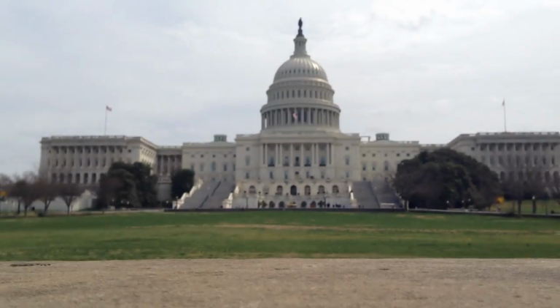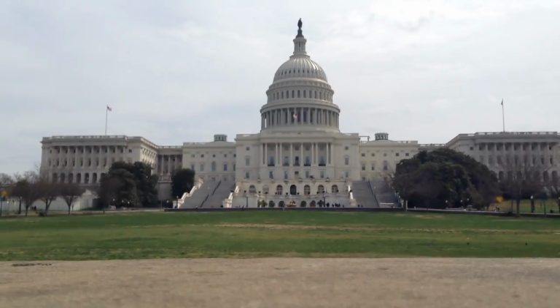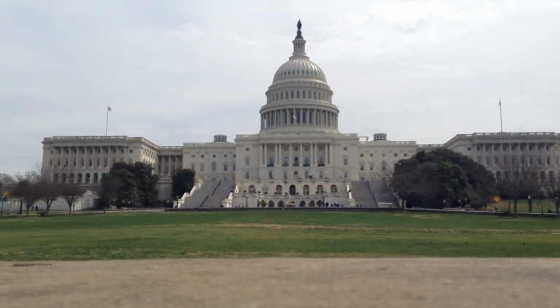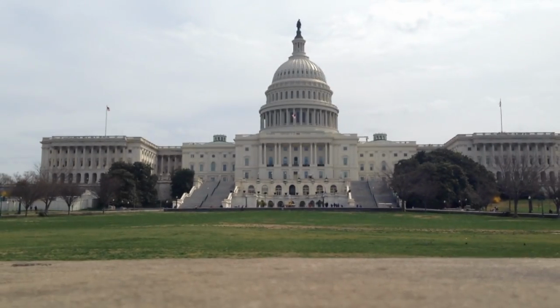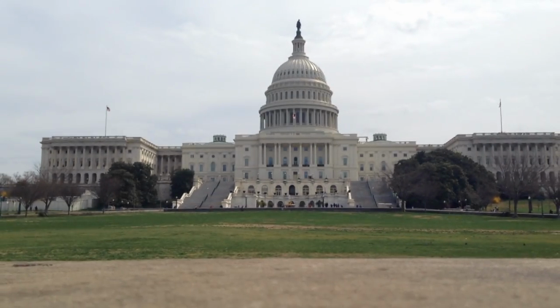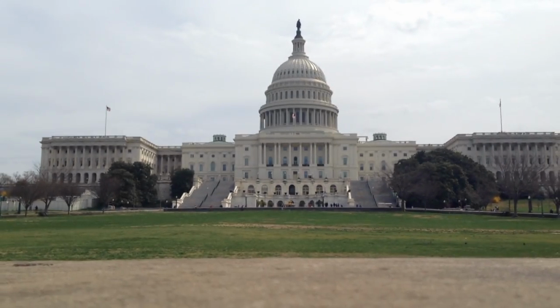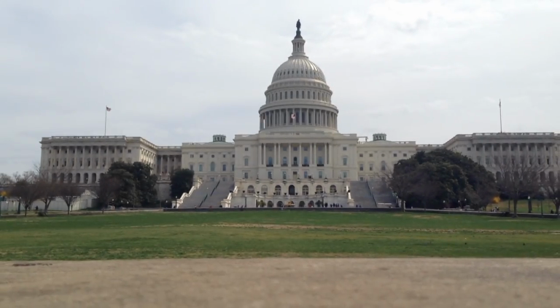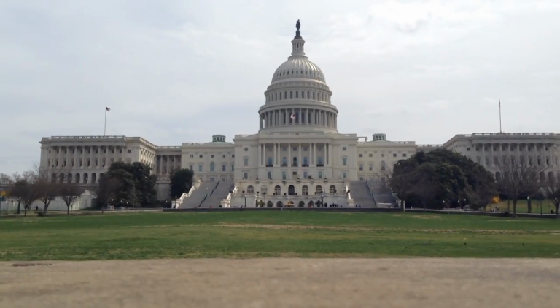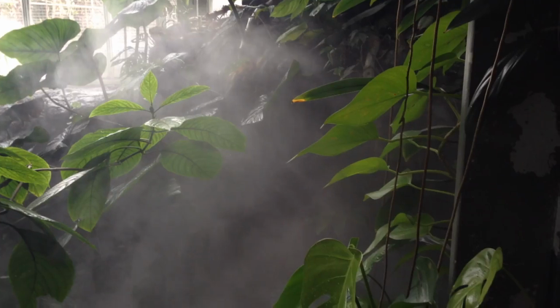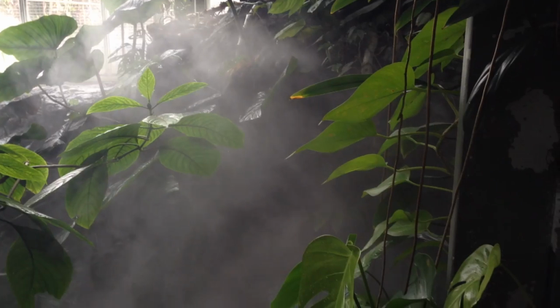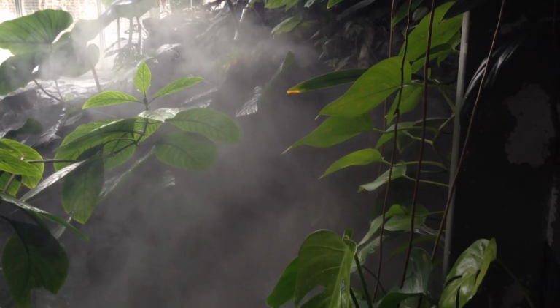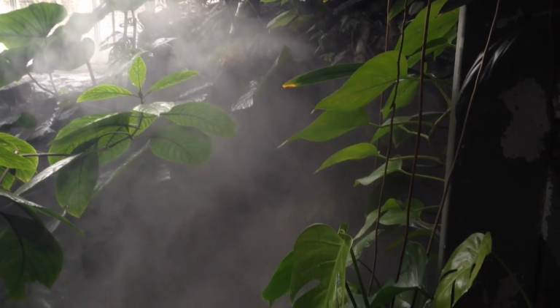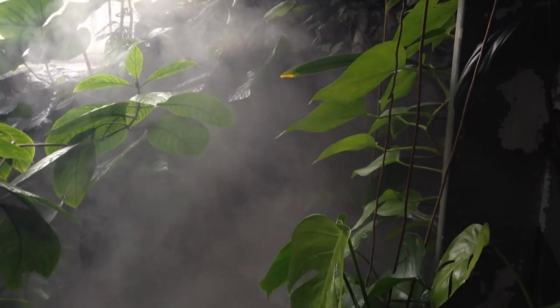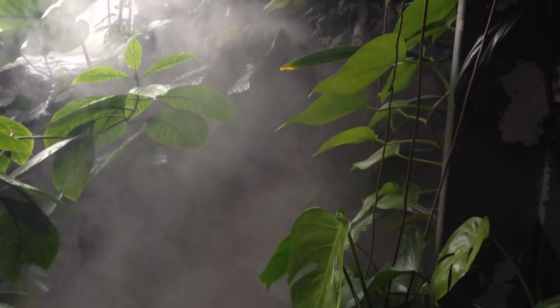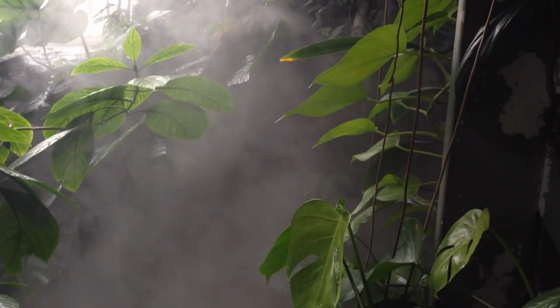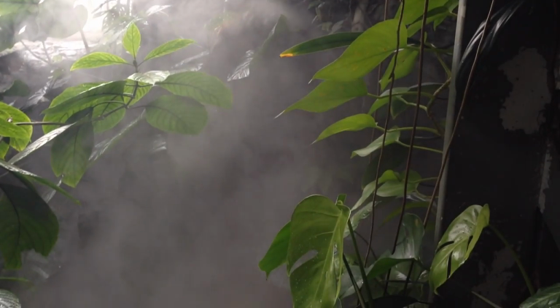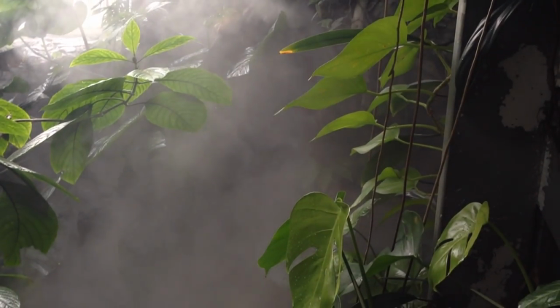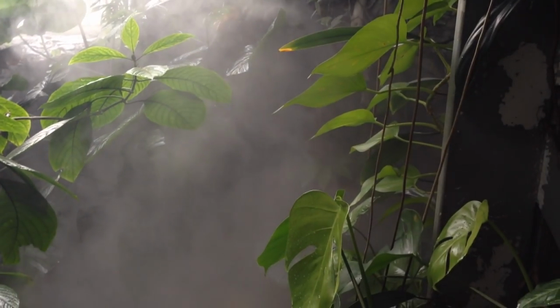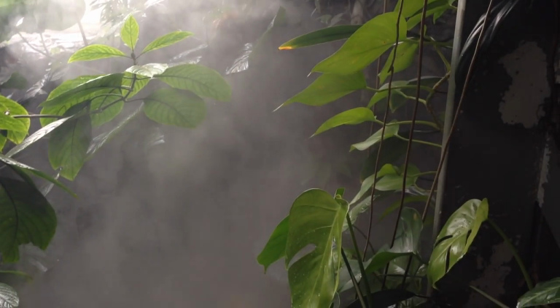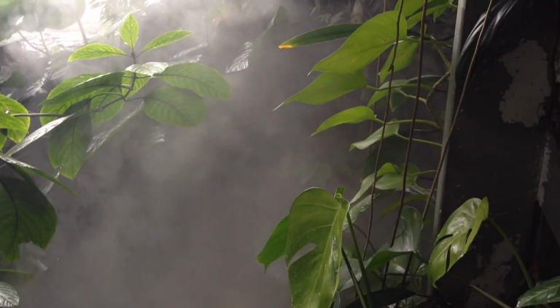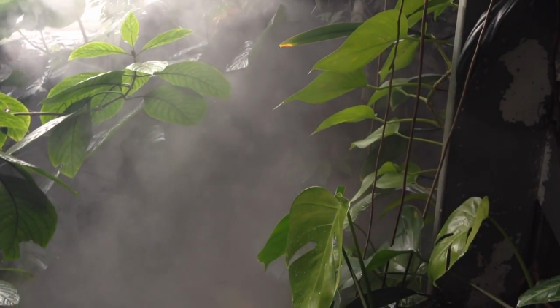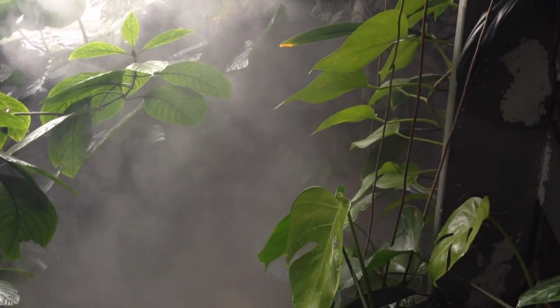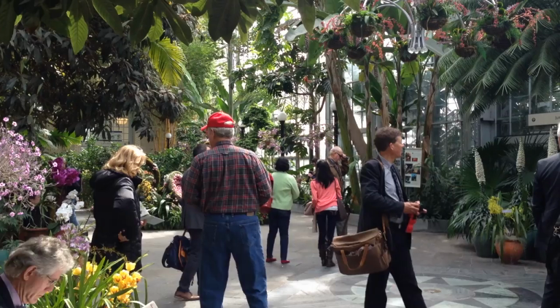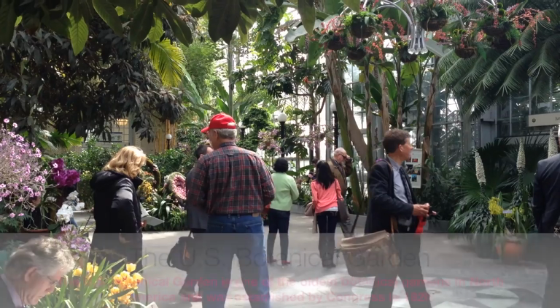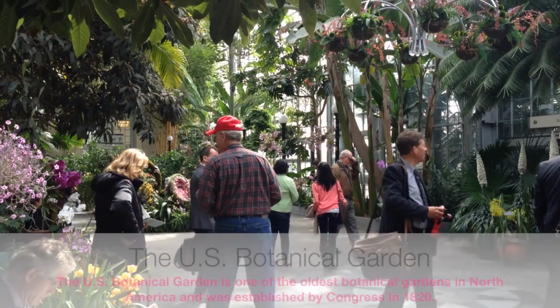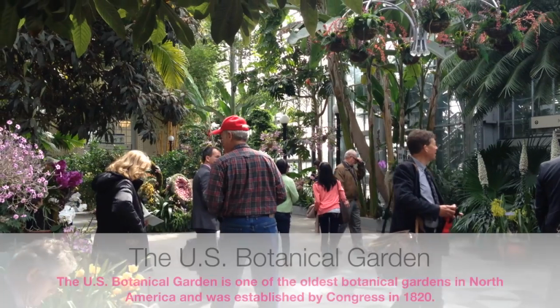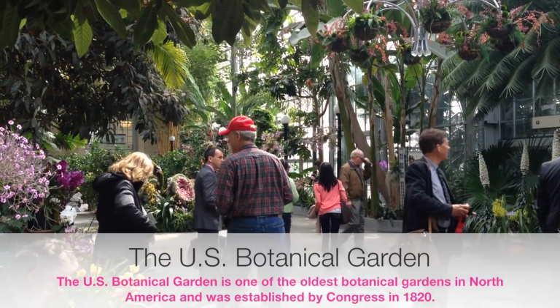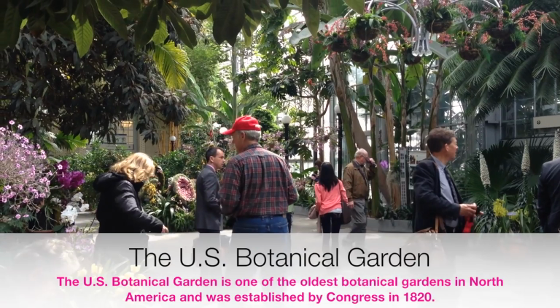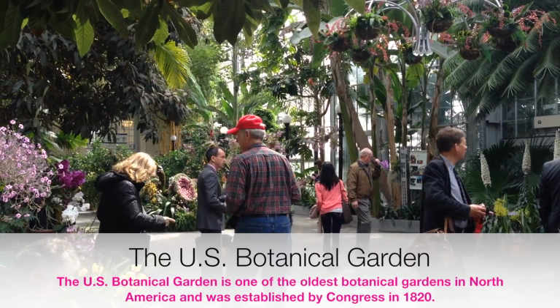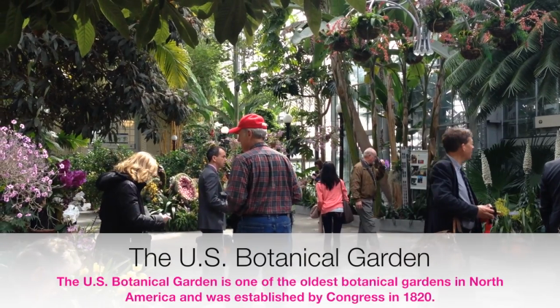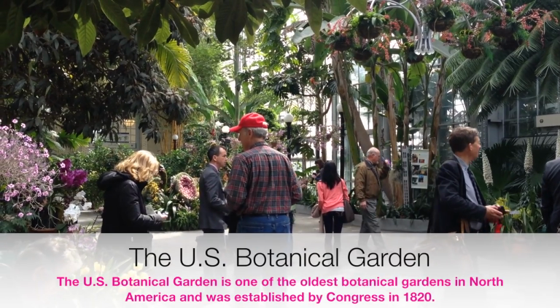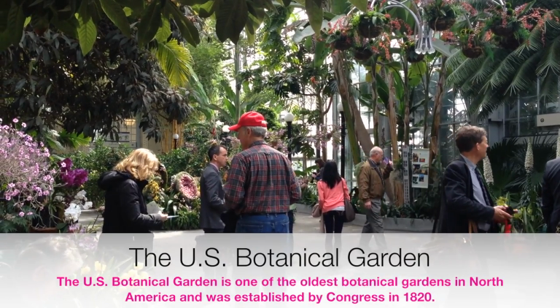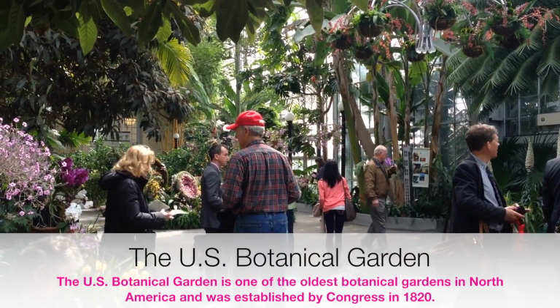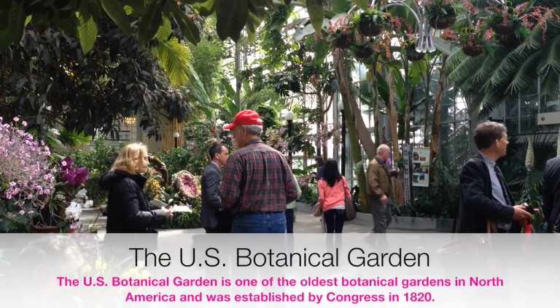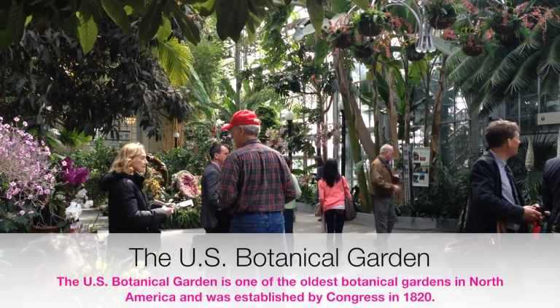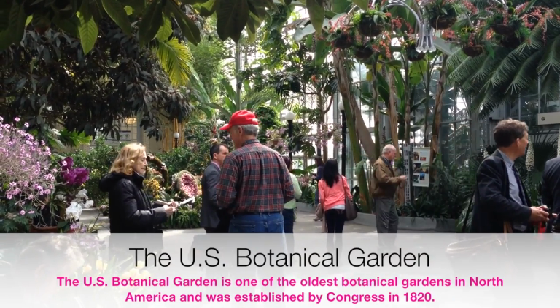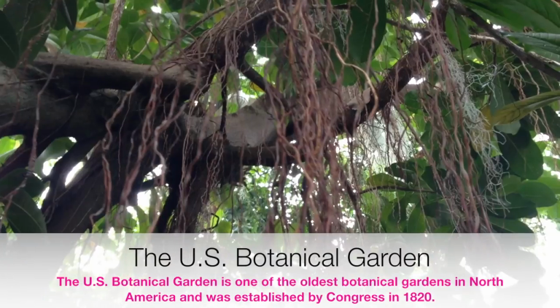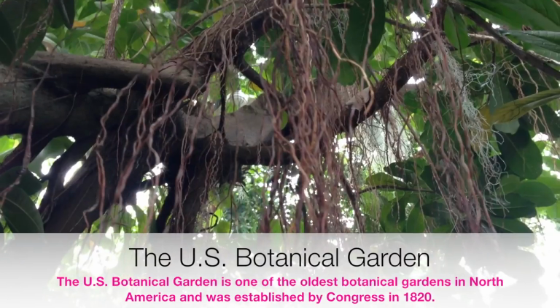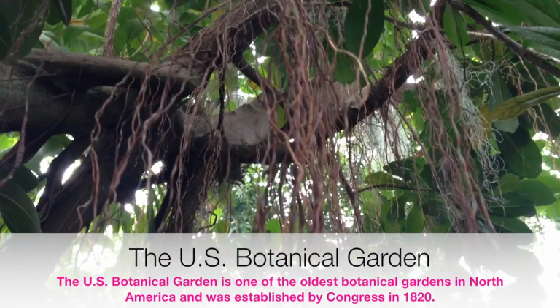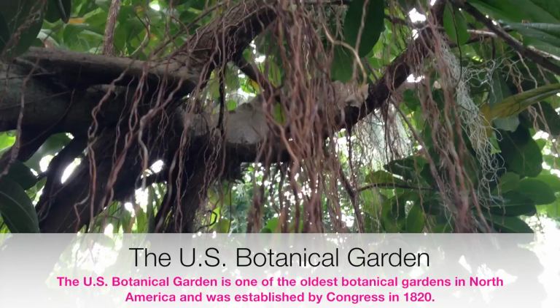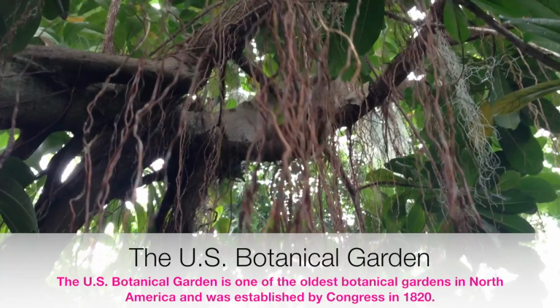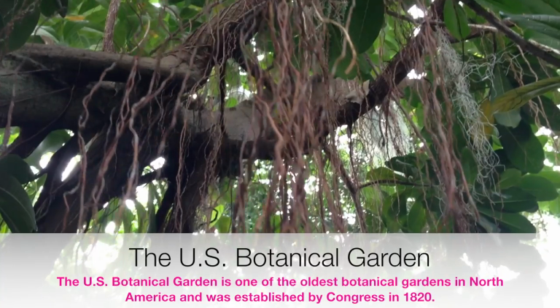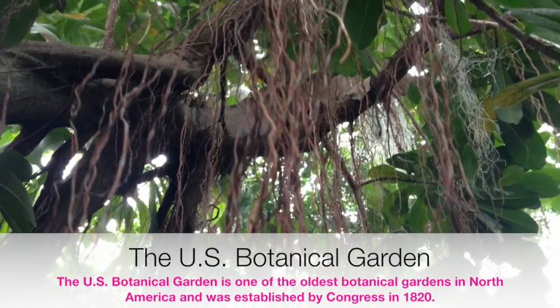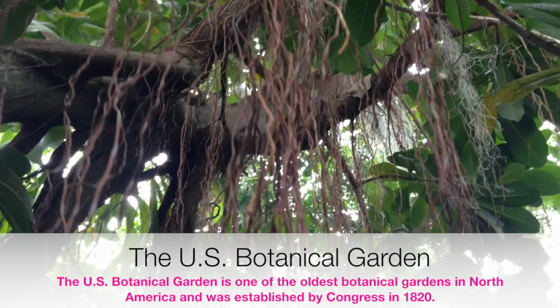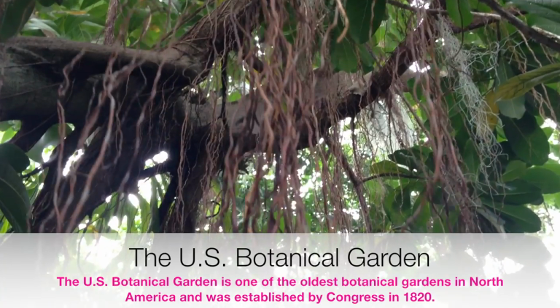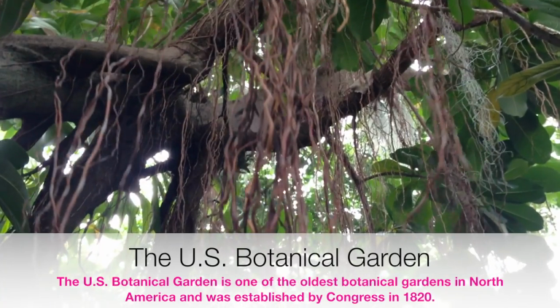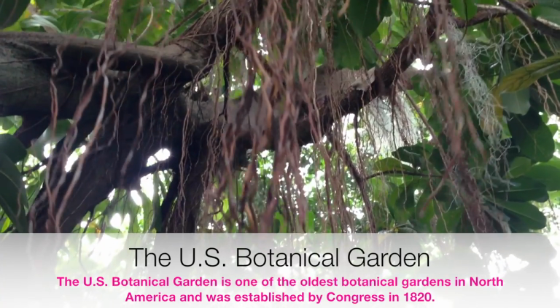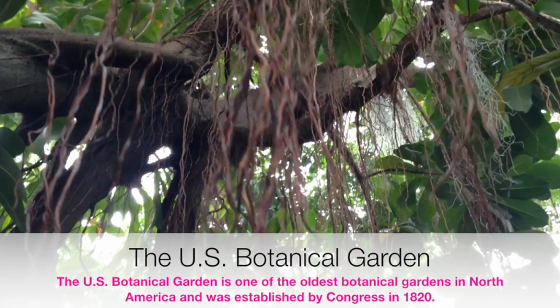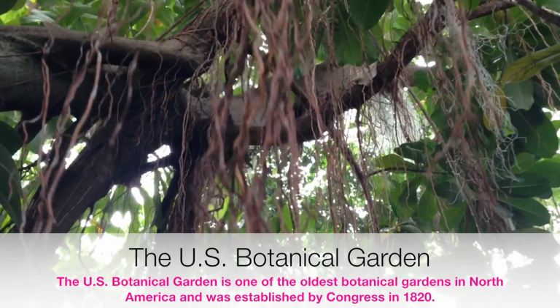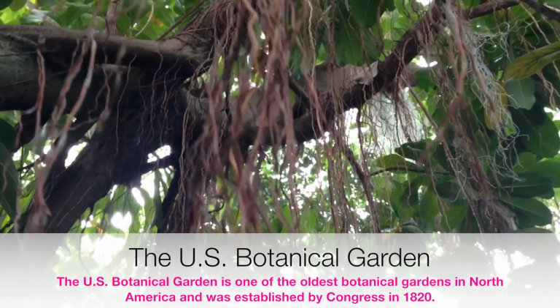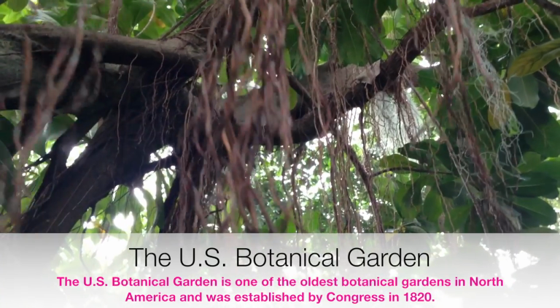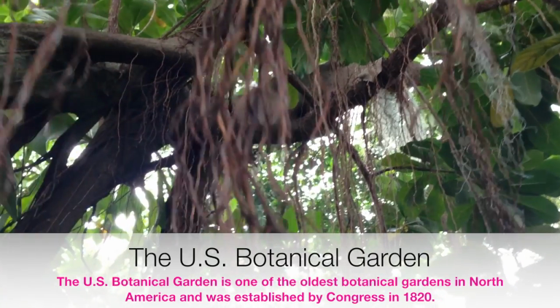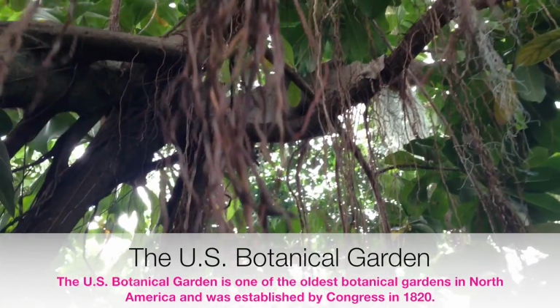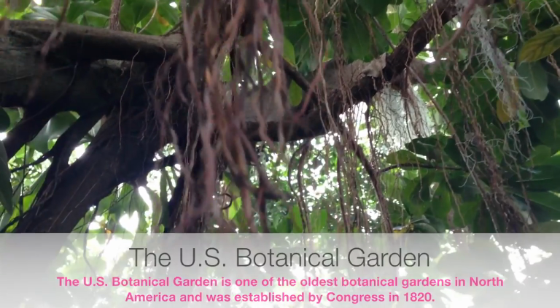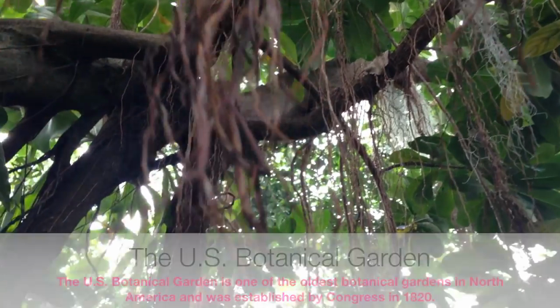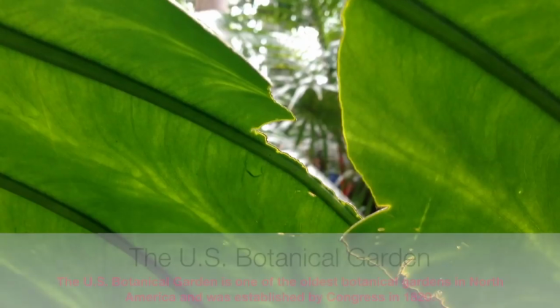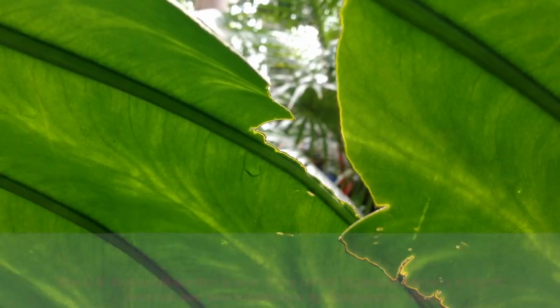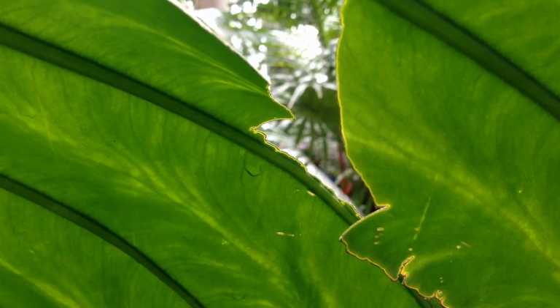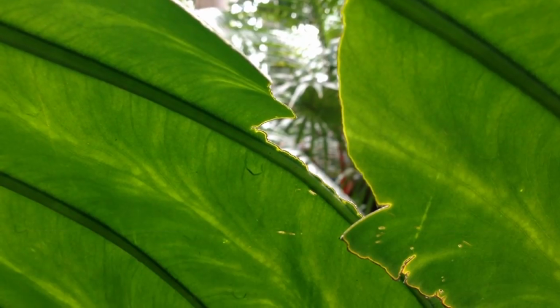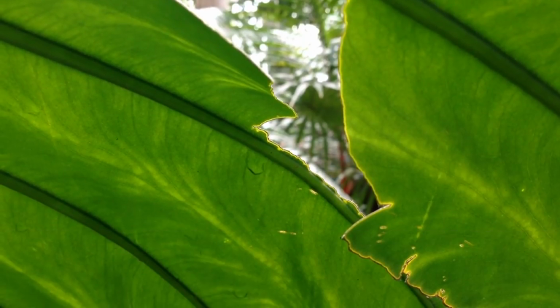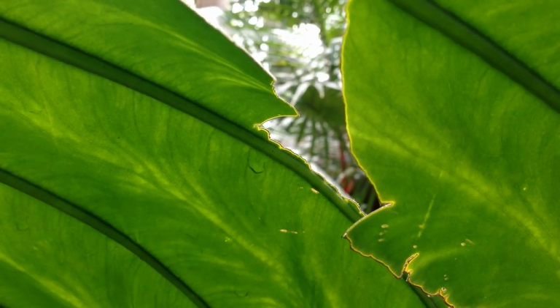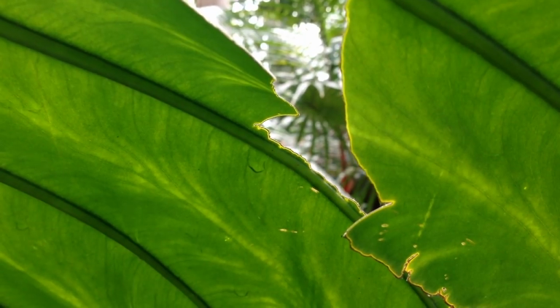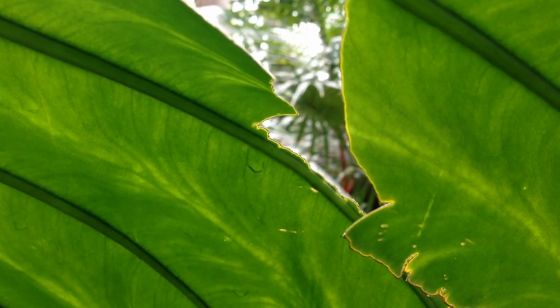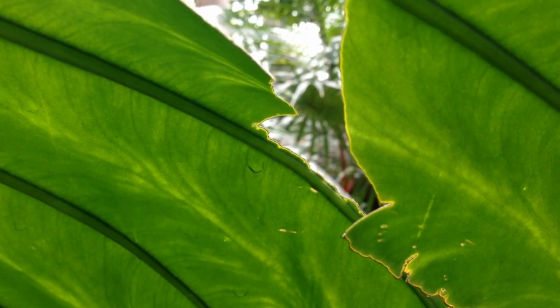During your visit you must stop at the U.S. Botanical Gardens. This historic landmark houses over 10,000 living specimens.